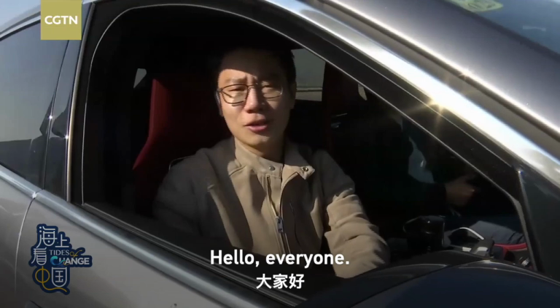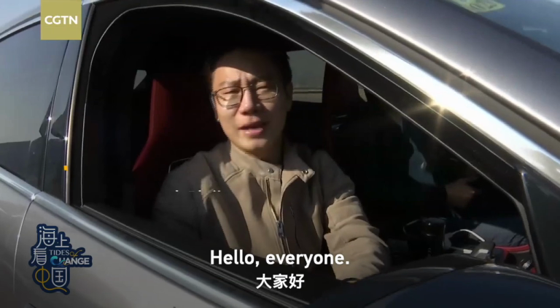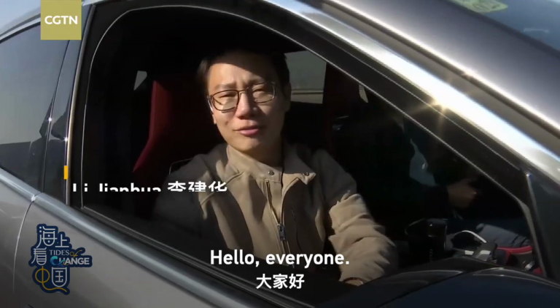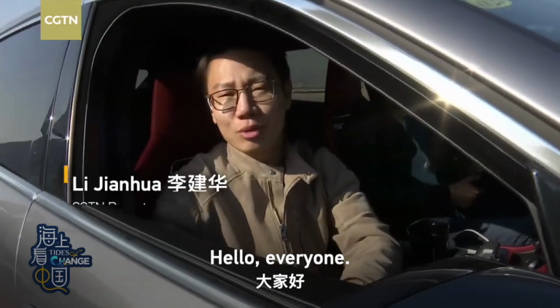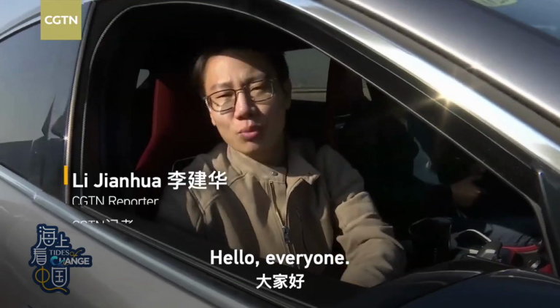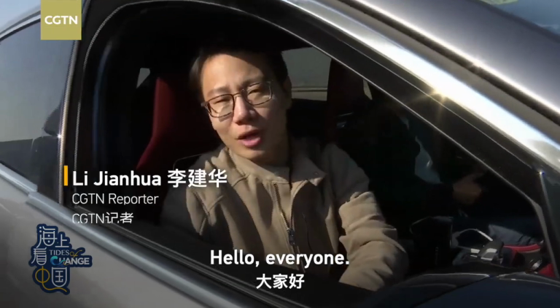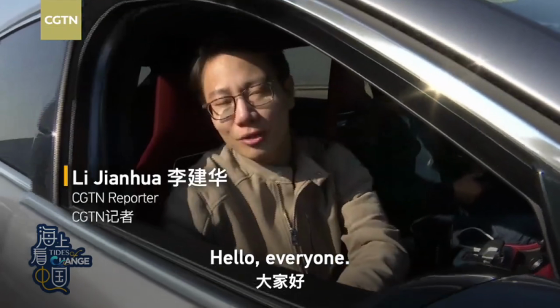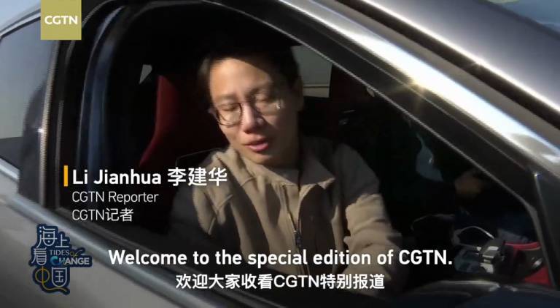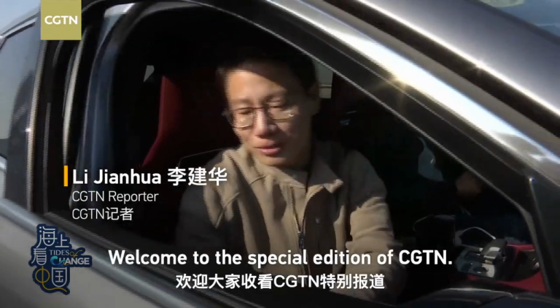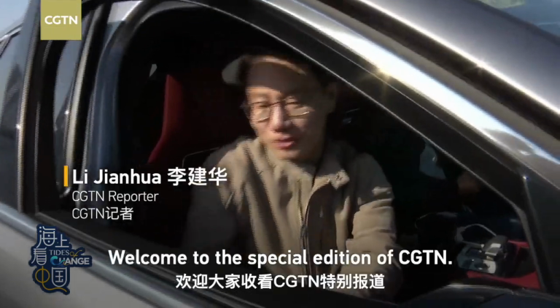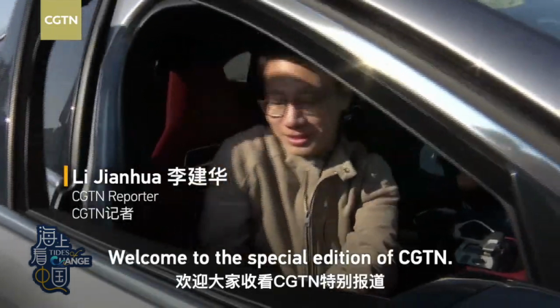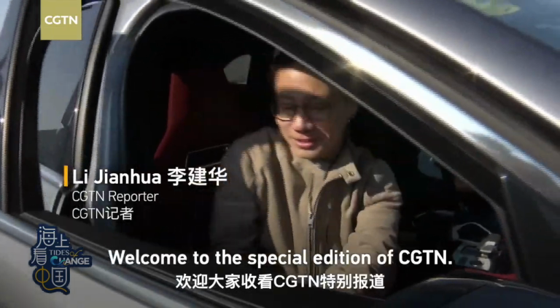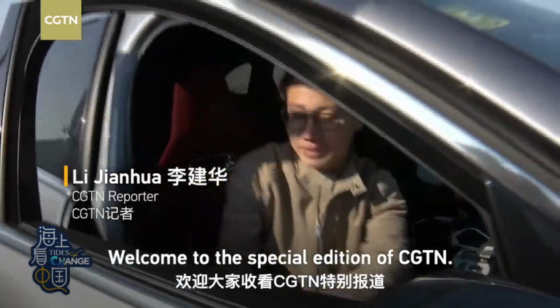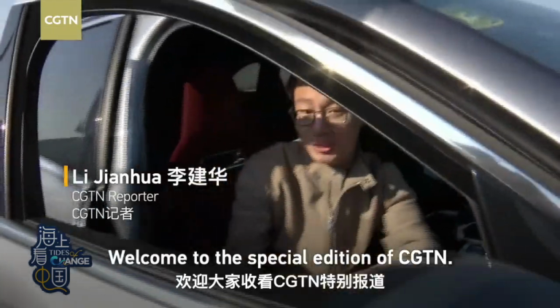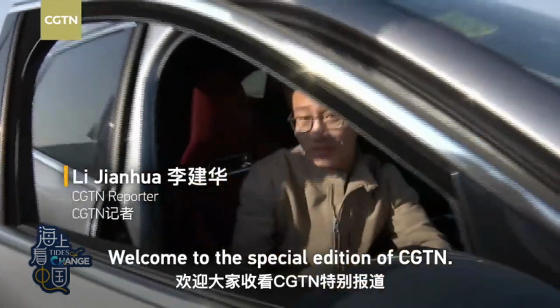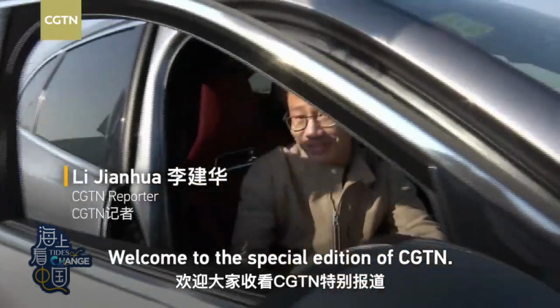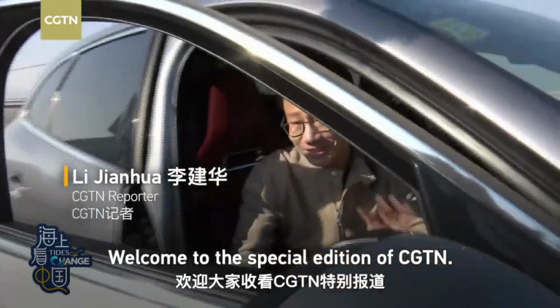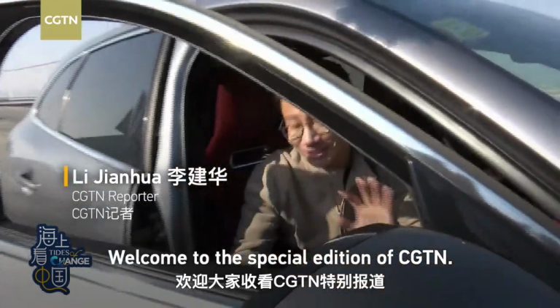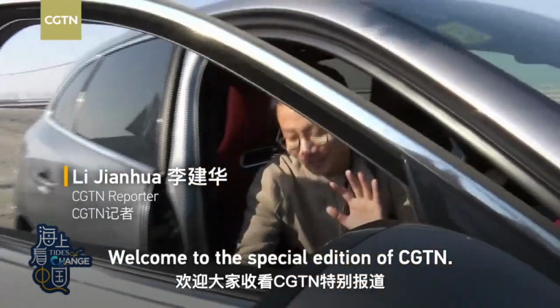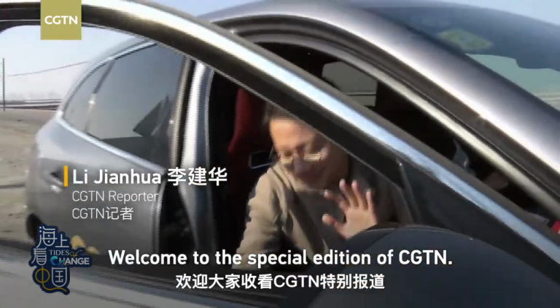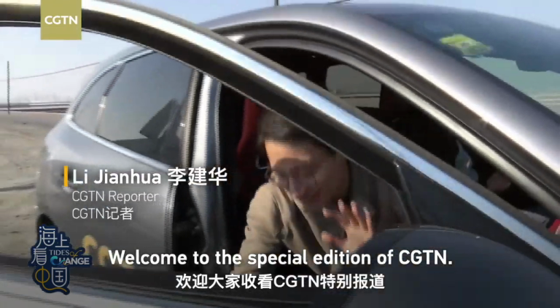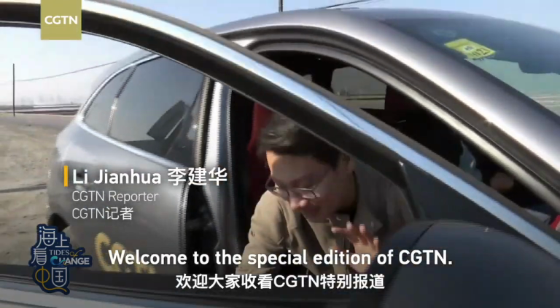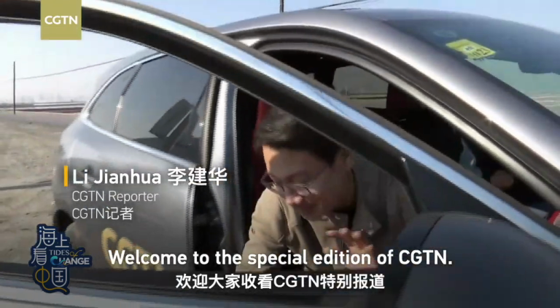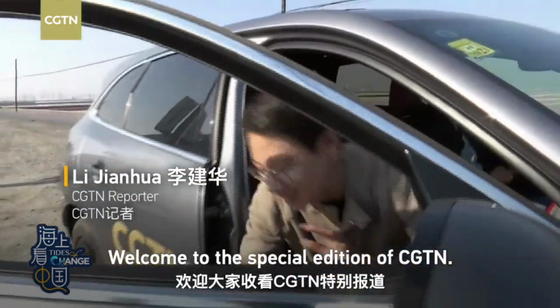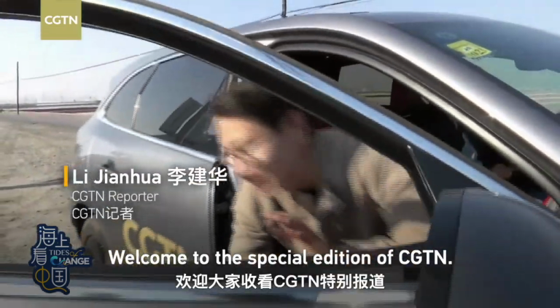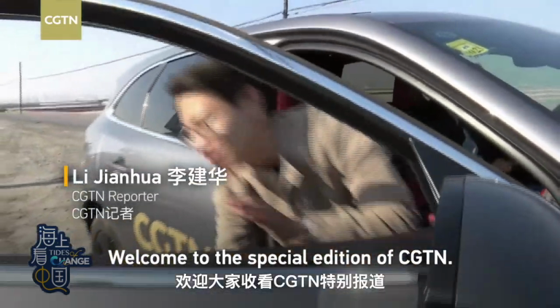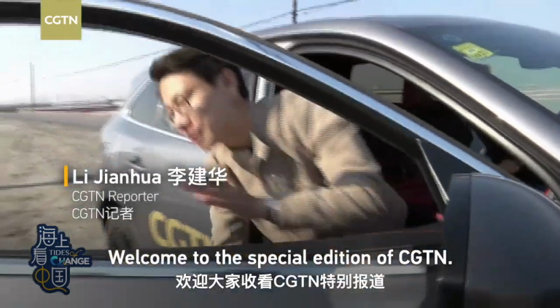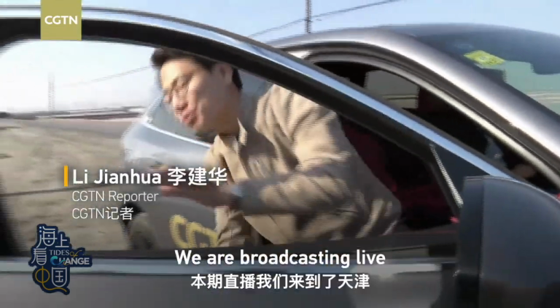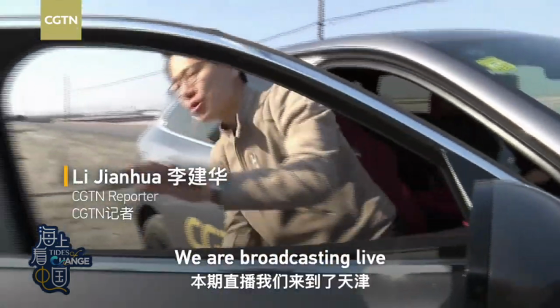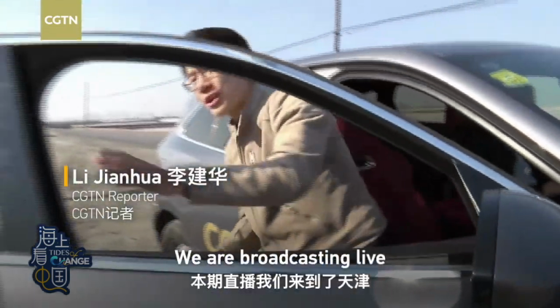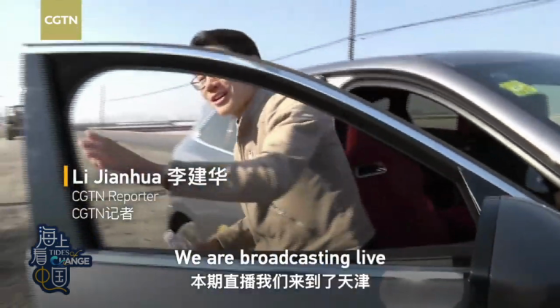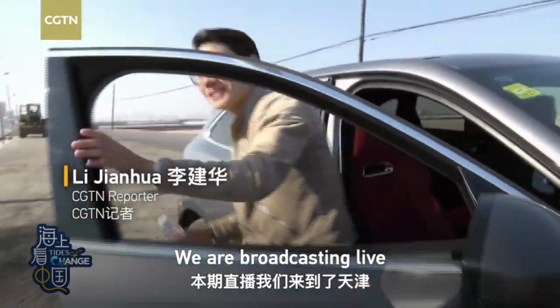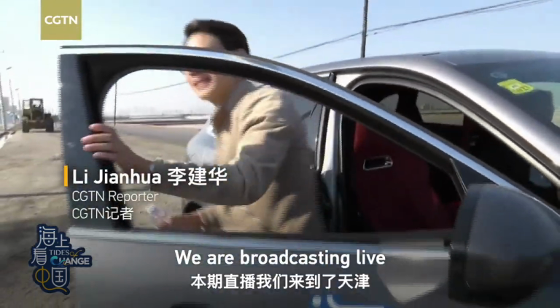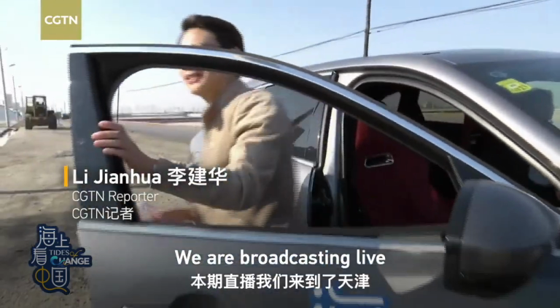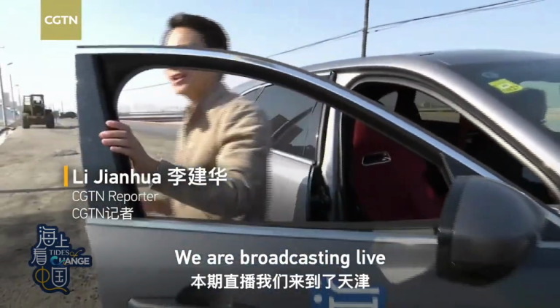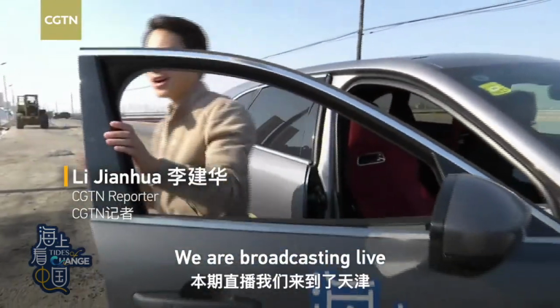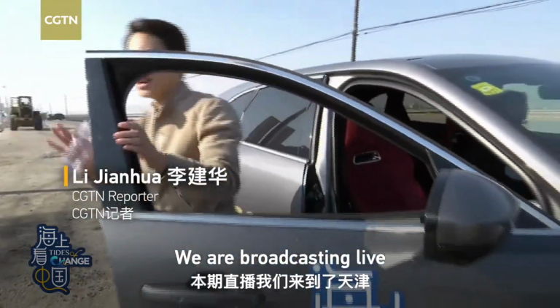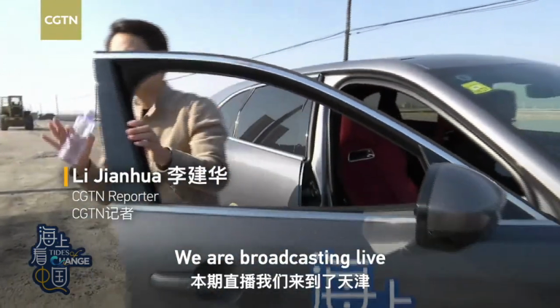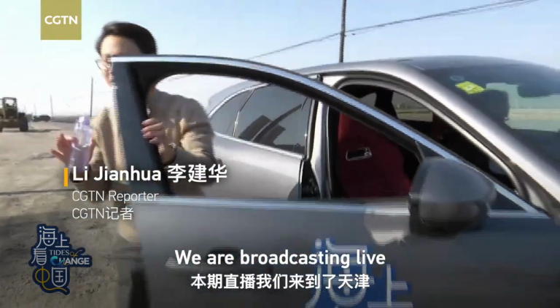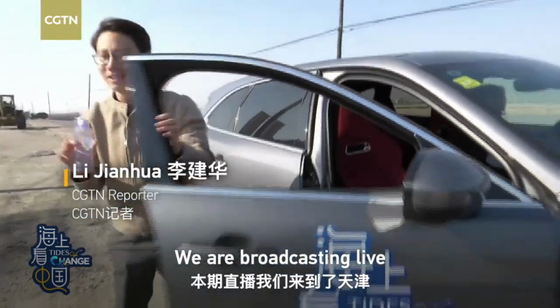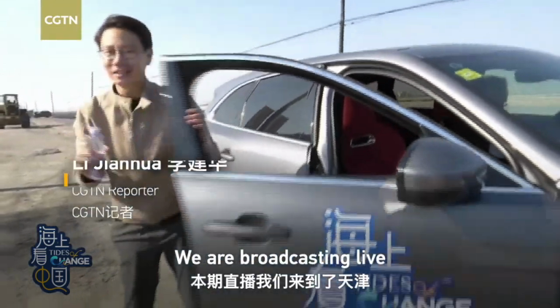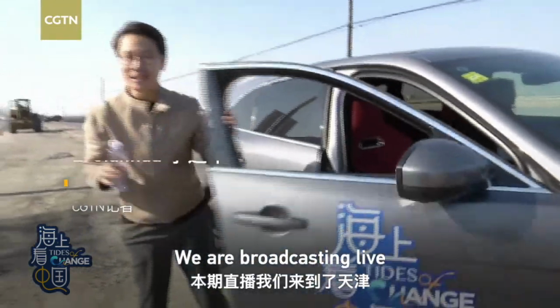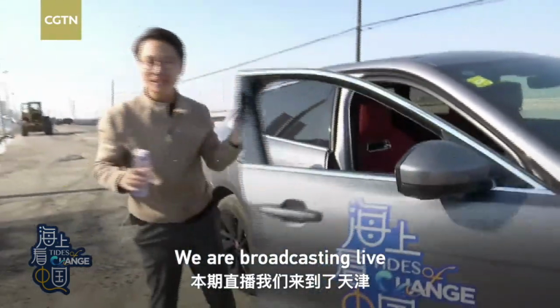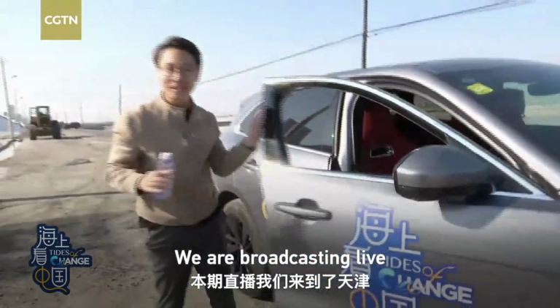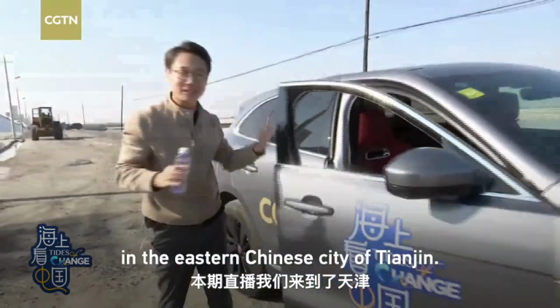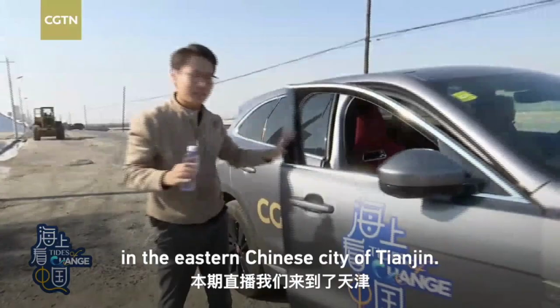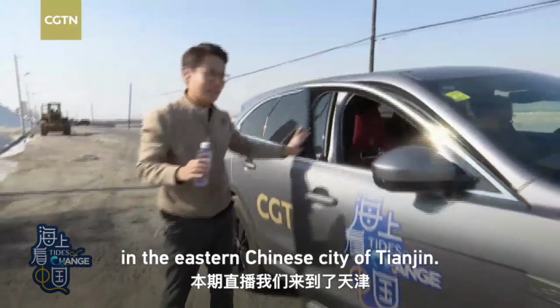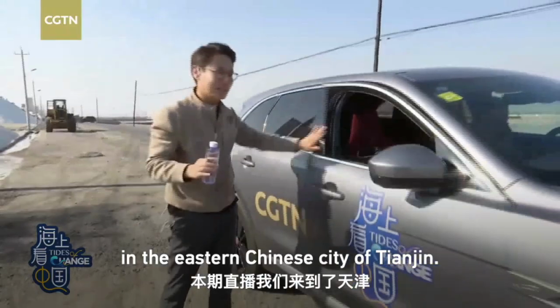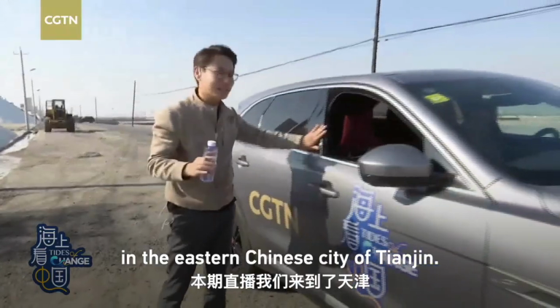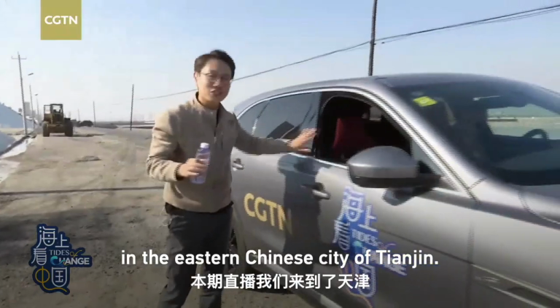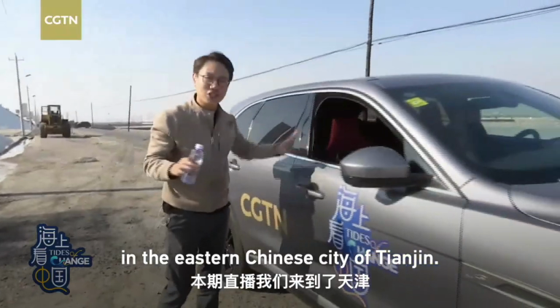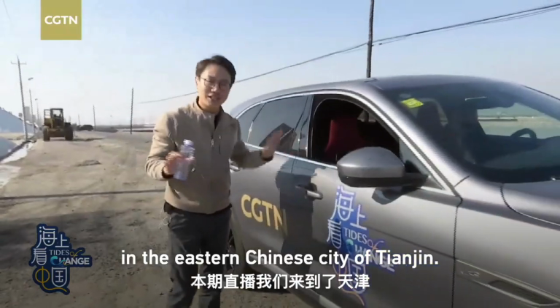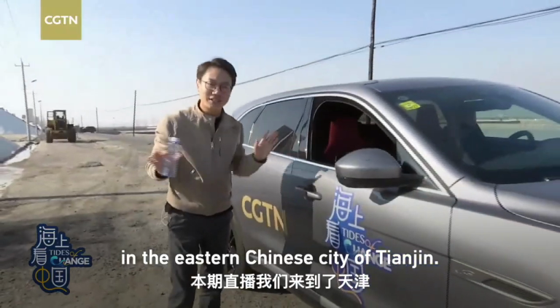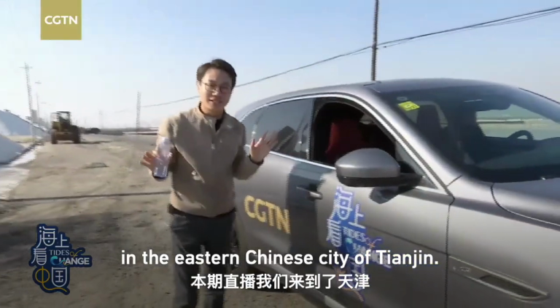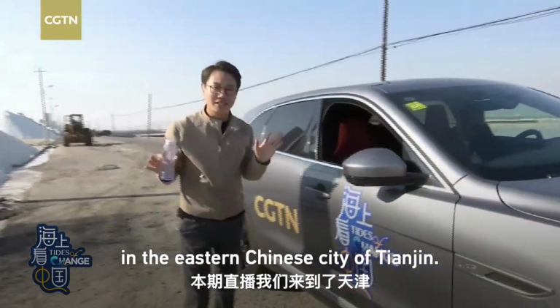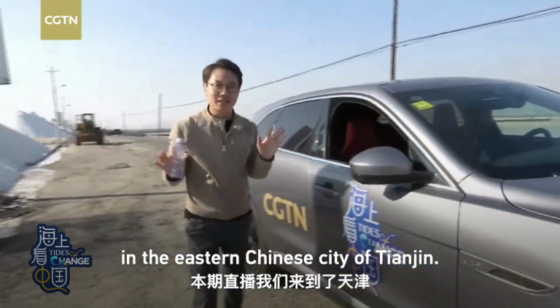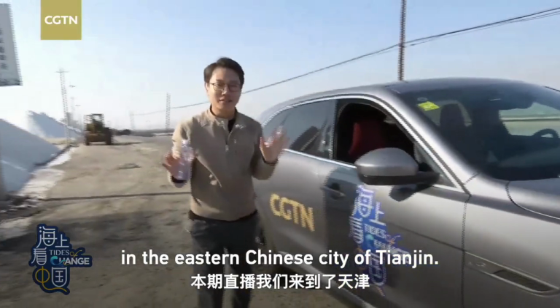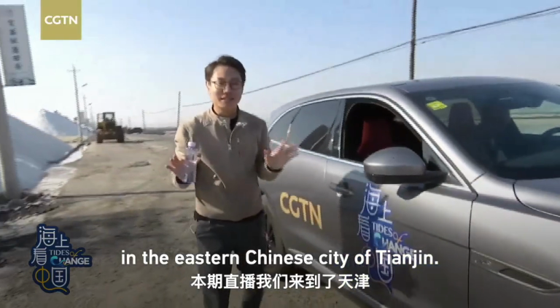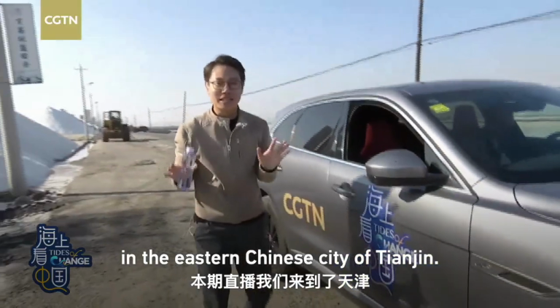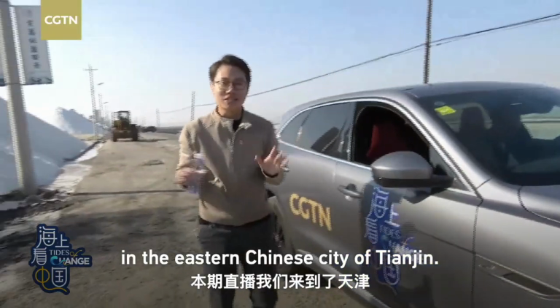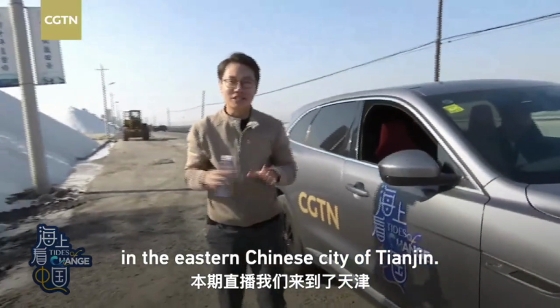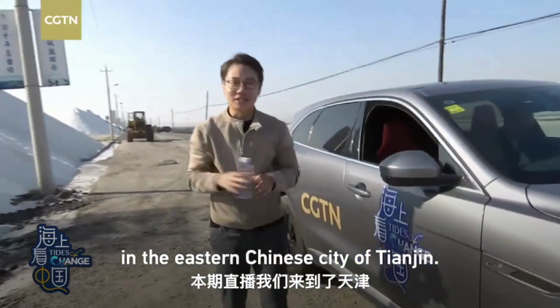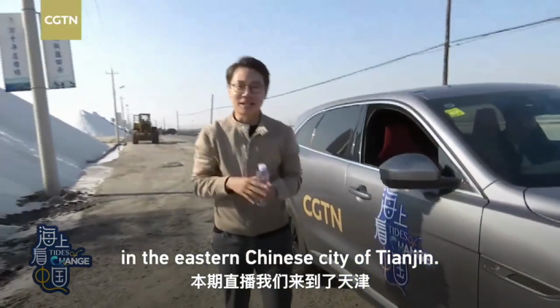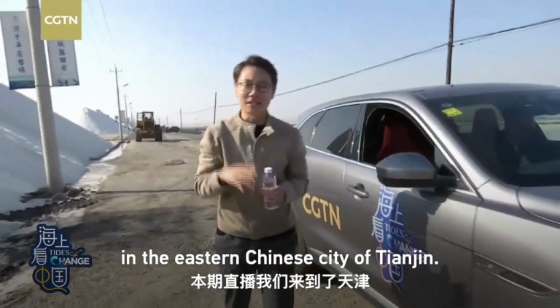Hello everyone. Welcome to this special edition of CGTN. We are broadcasting live in the eastern Chinese city of Tianjin.